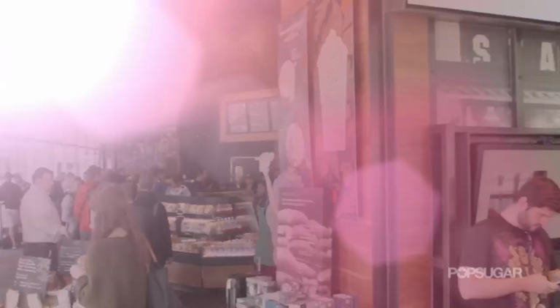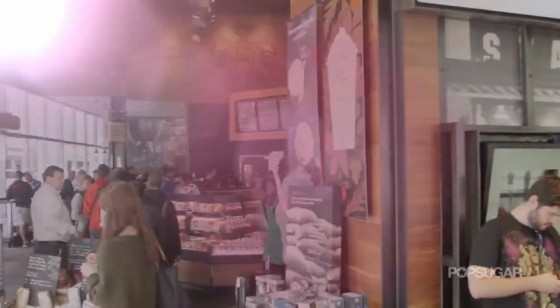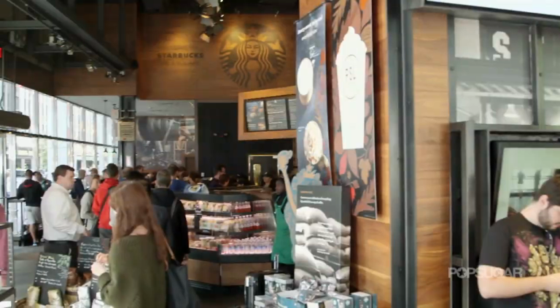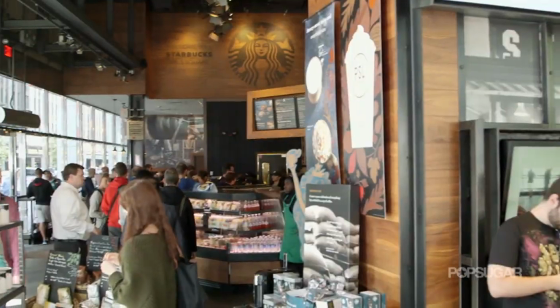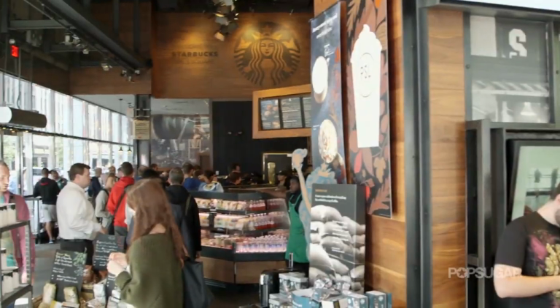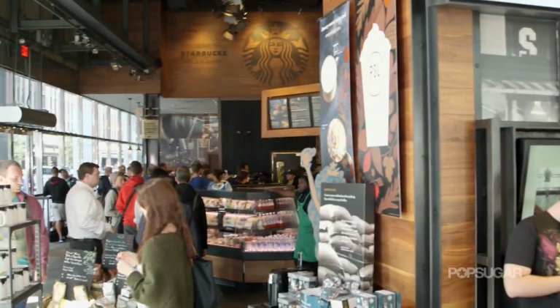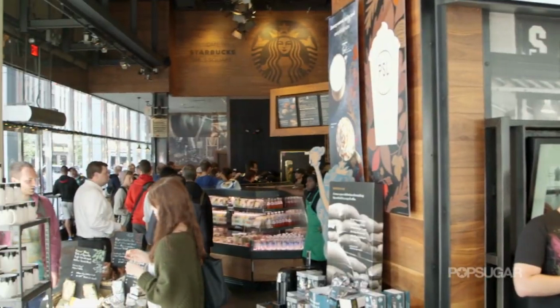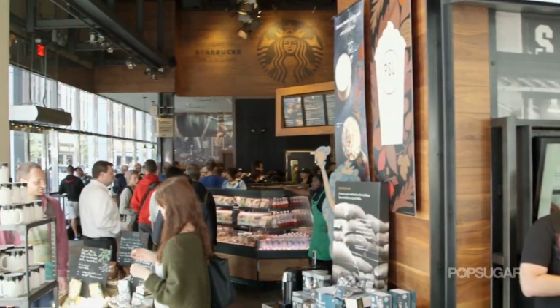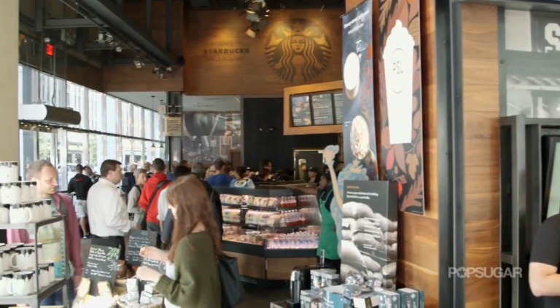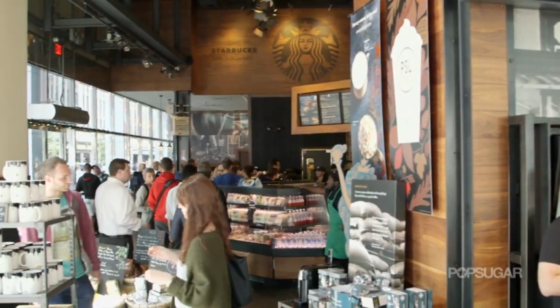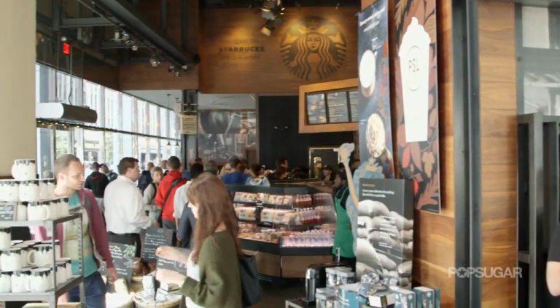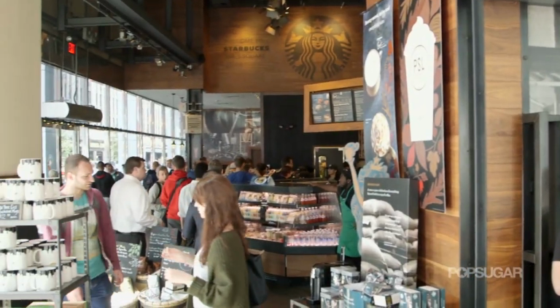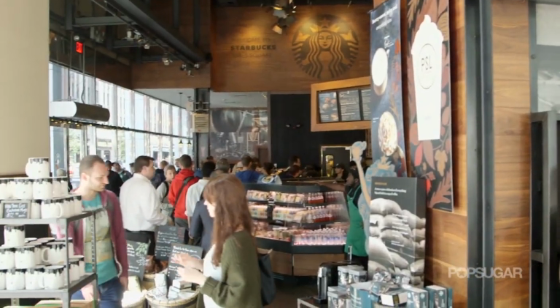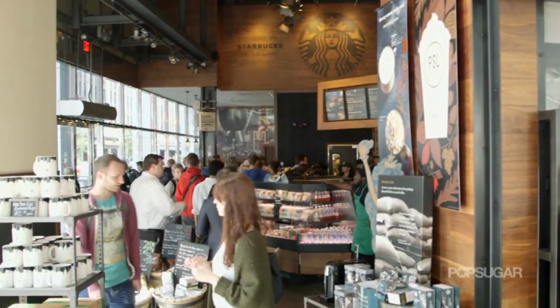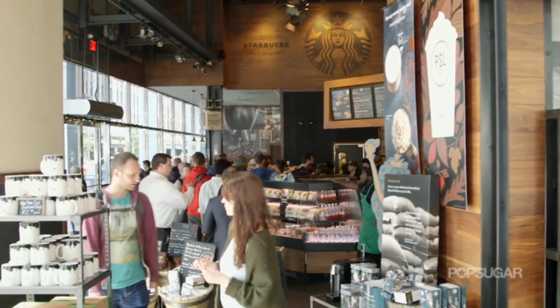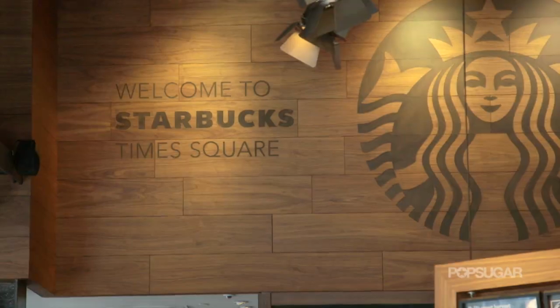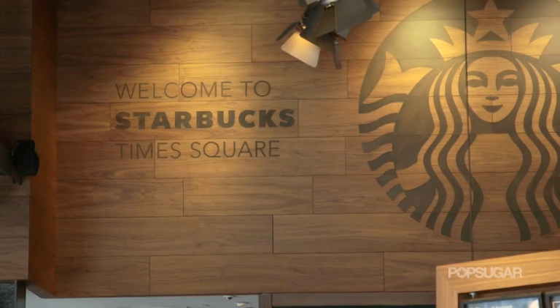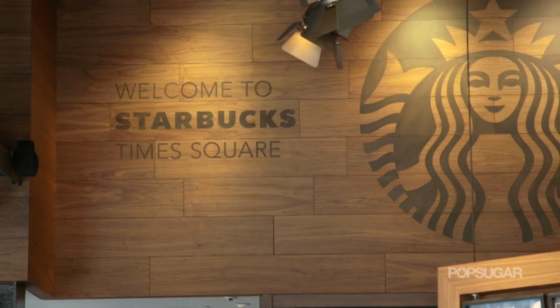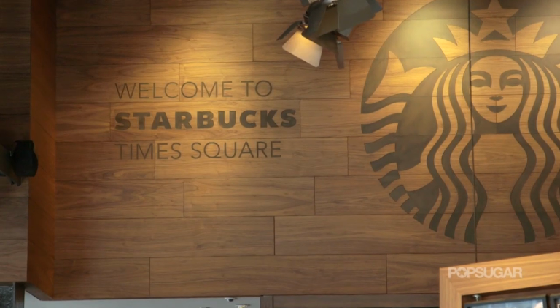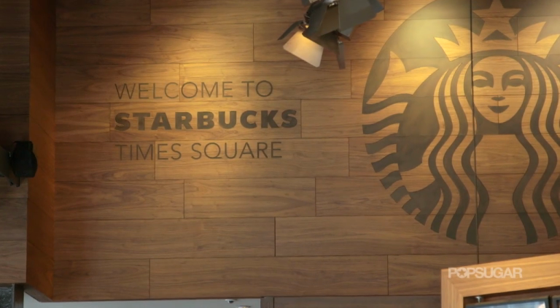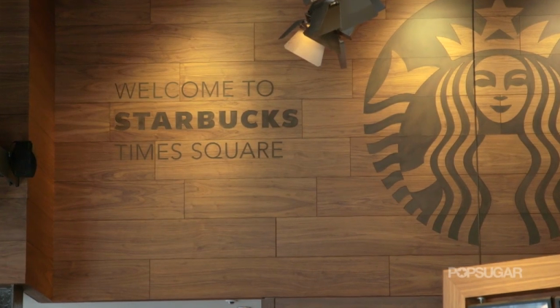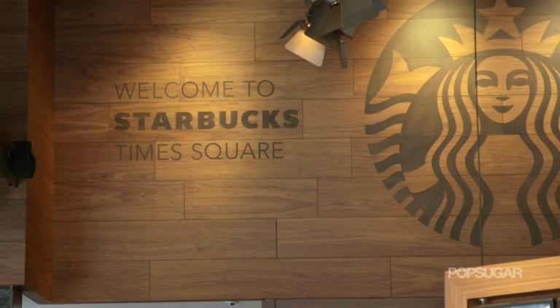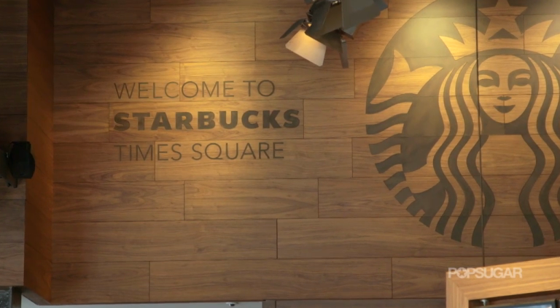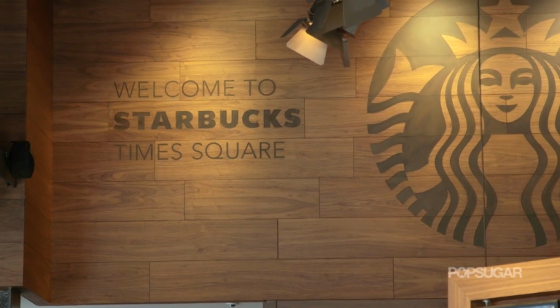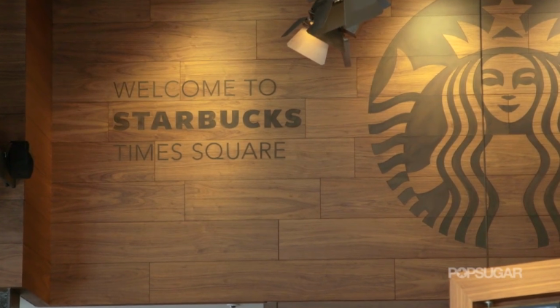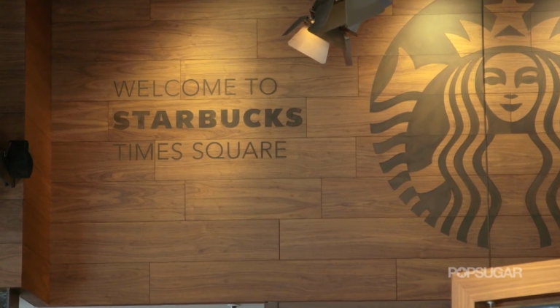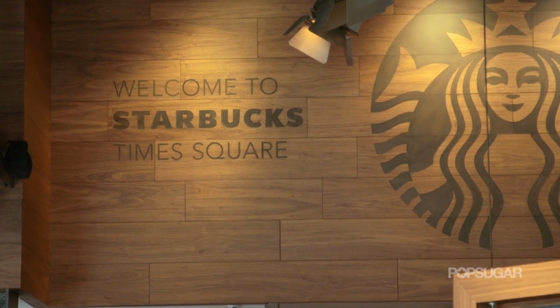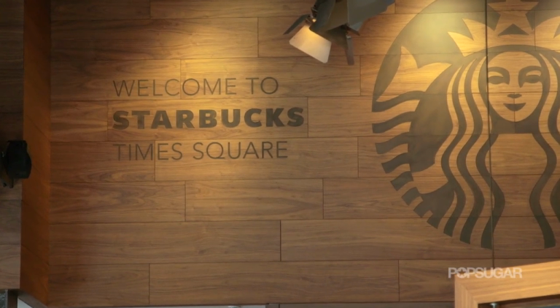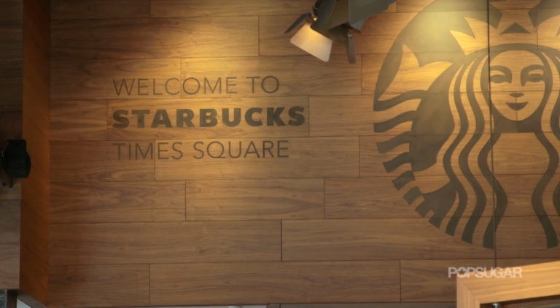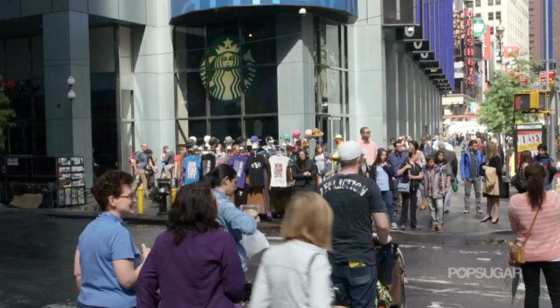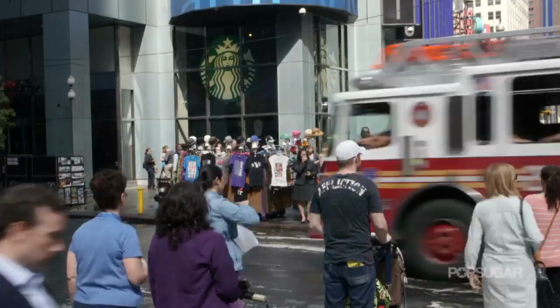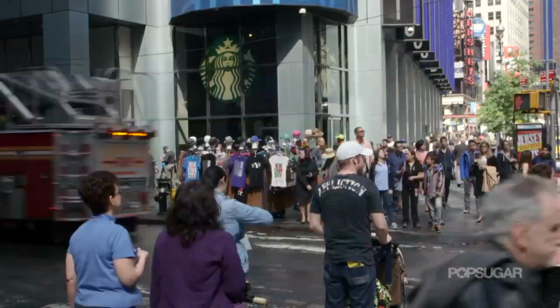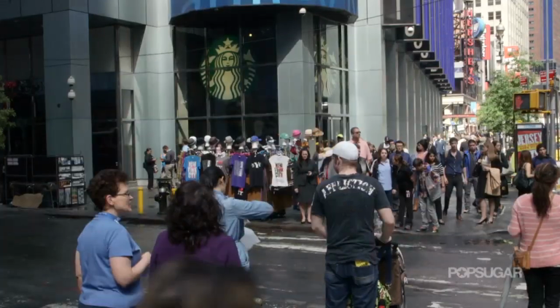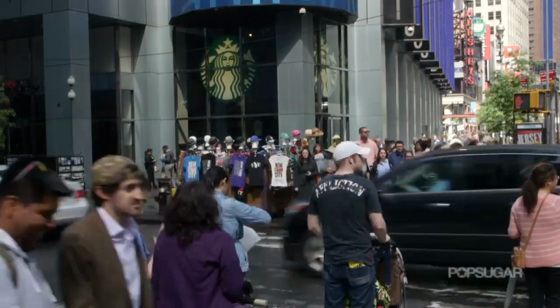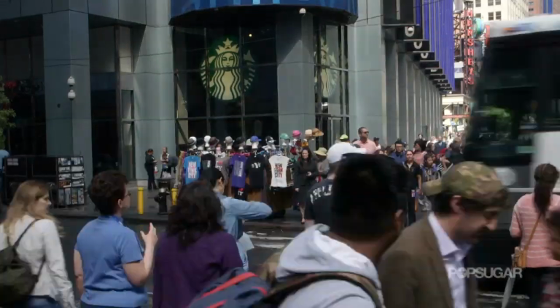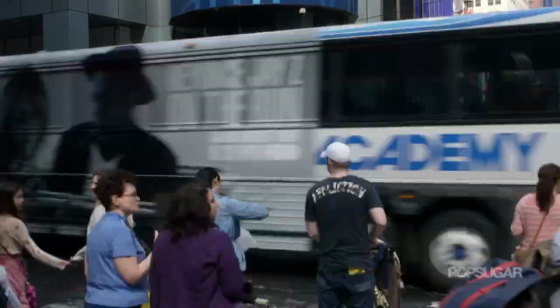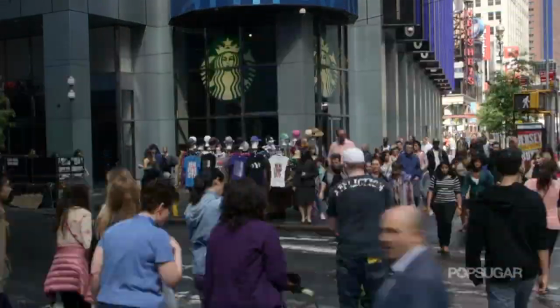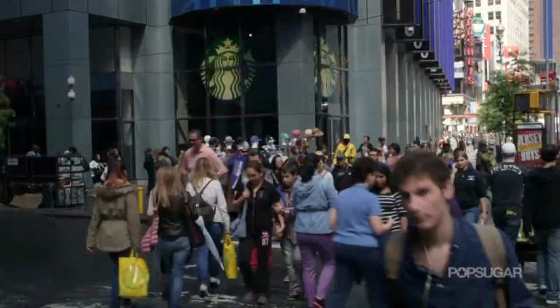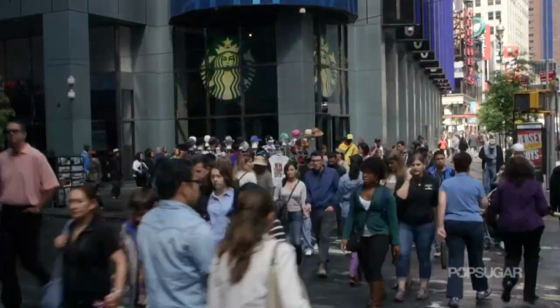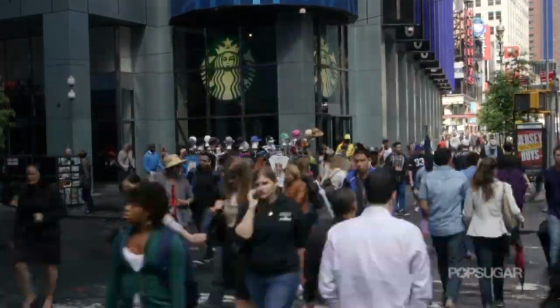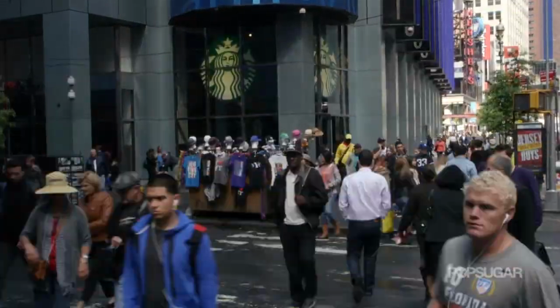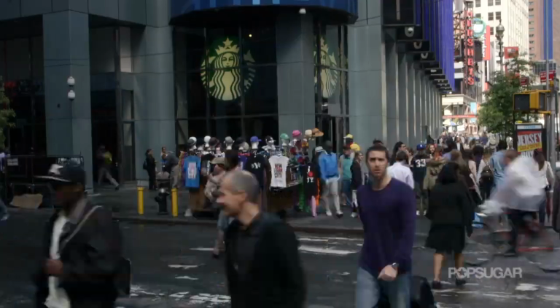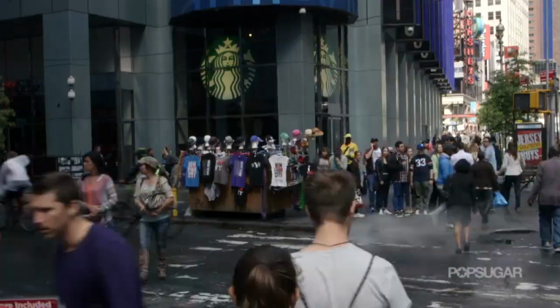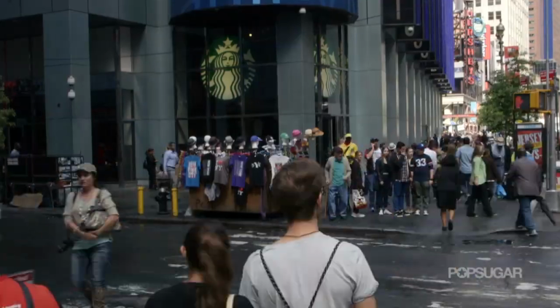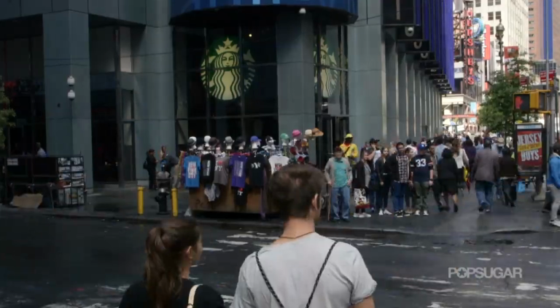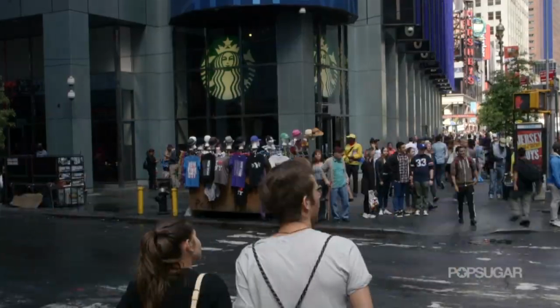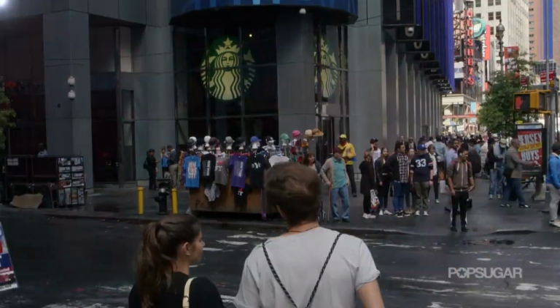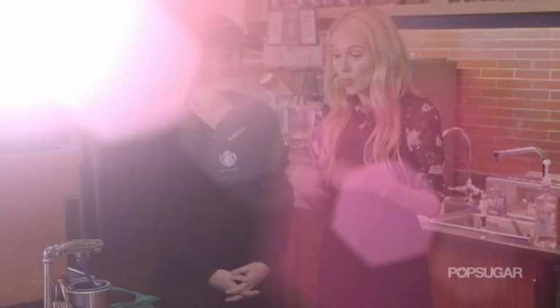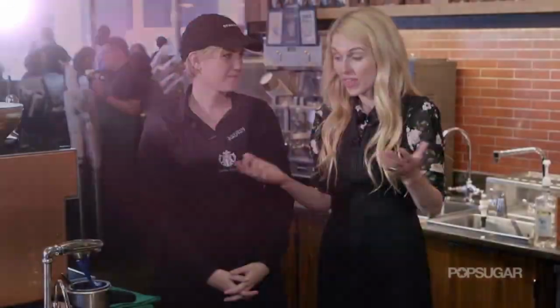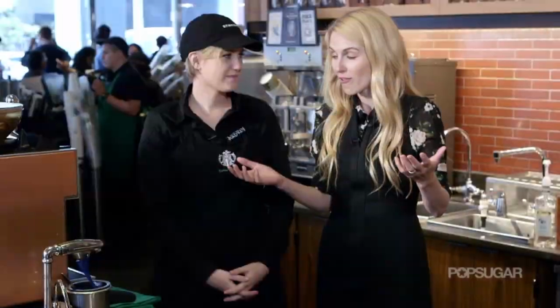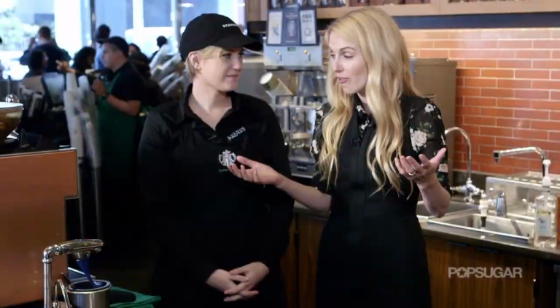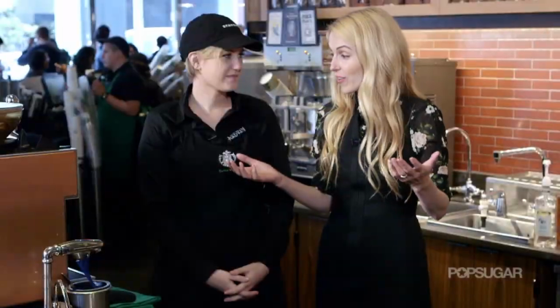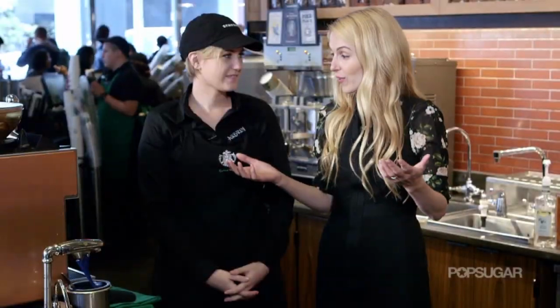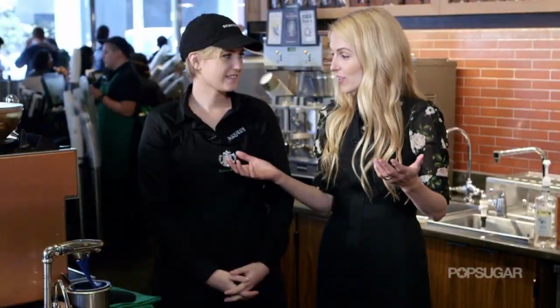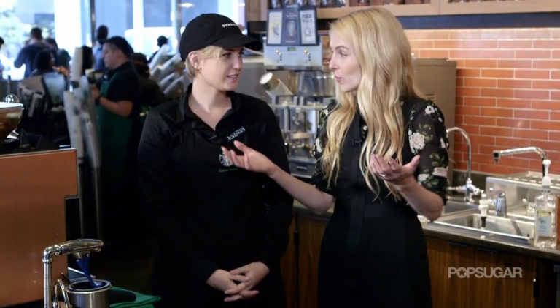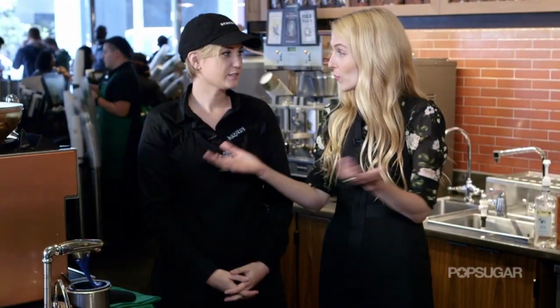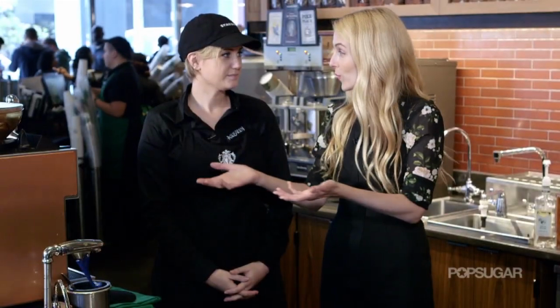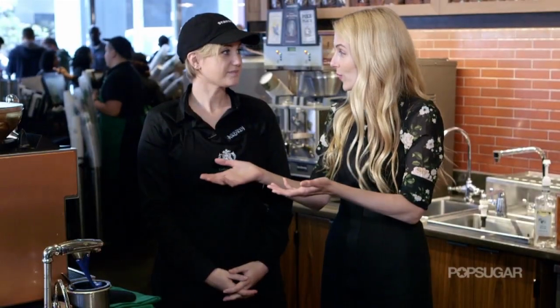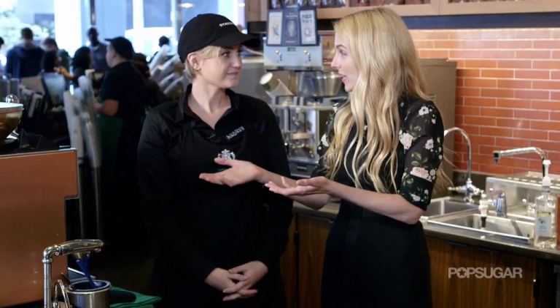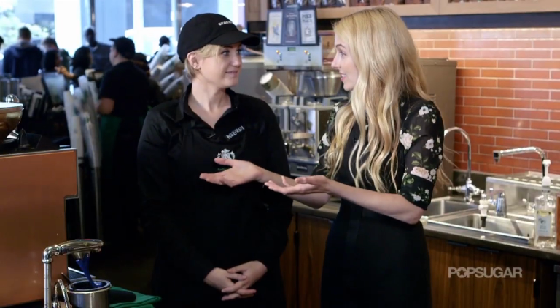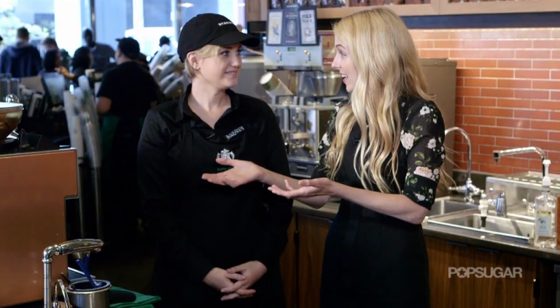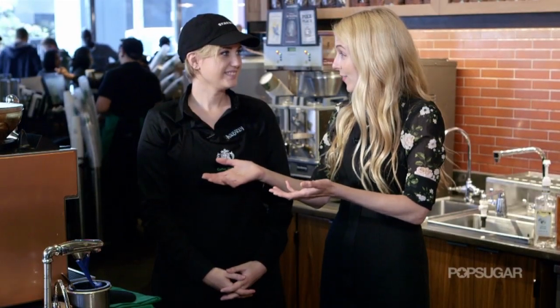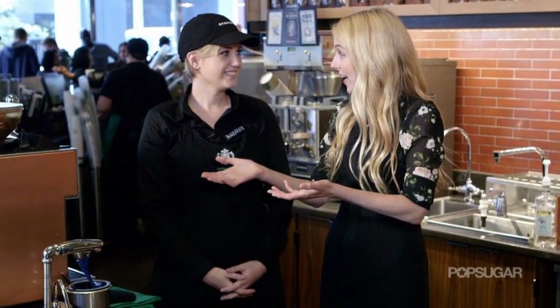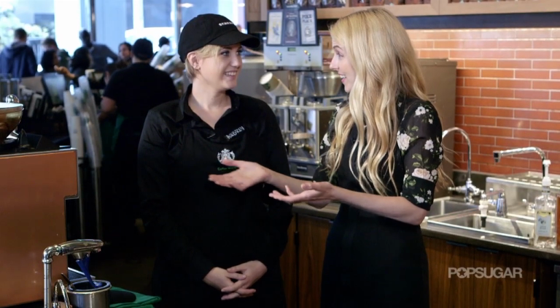So this must be one of Starbucks' most busy stores. We actually are the busiest store in North America. Without further ado, let's get cracking.